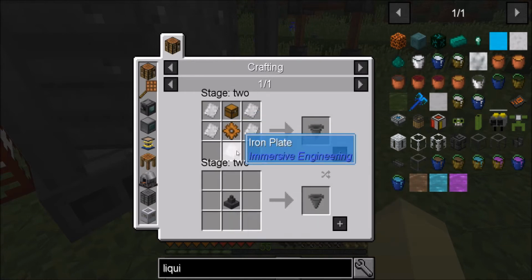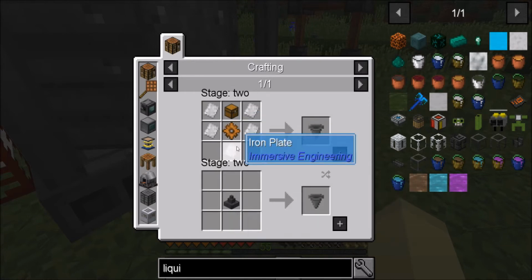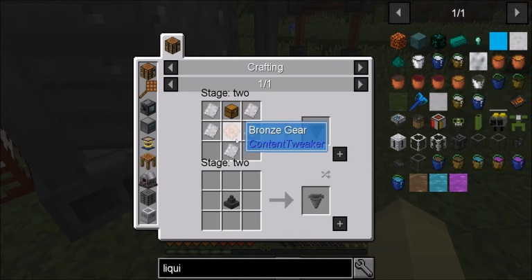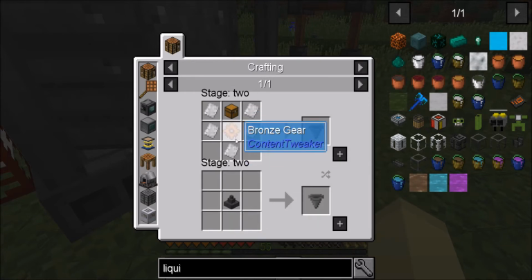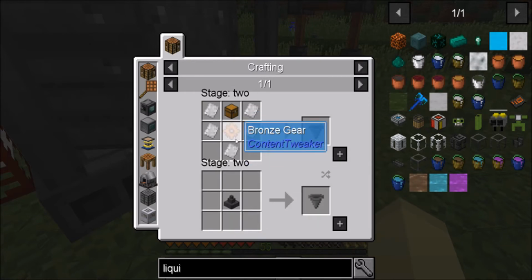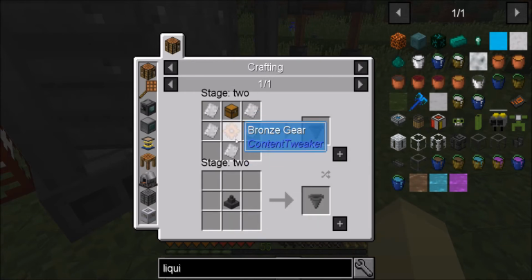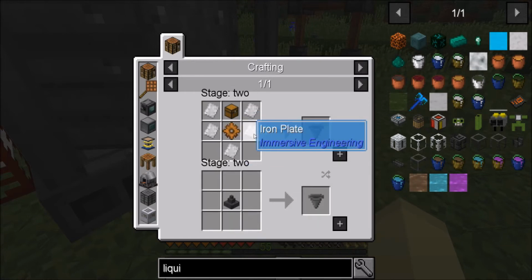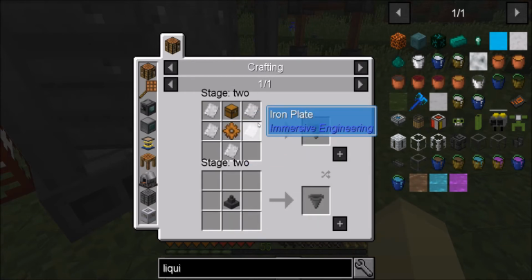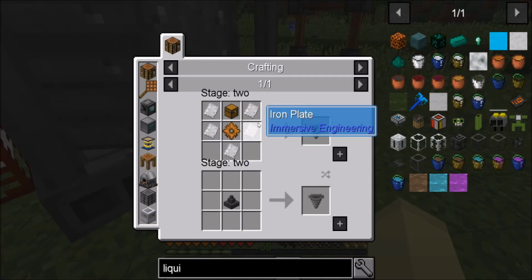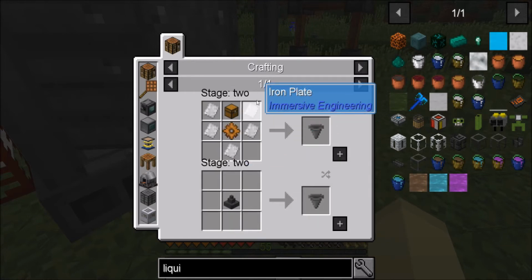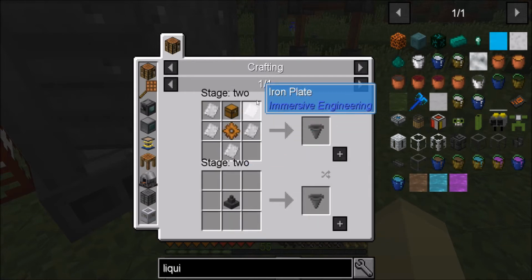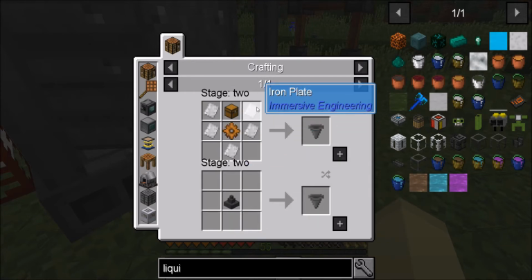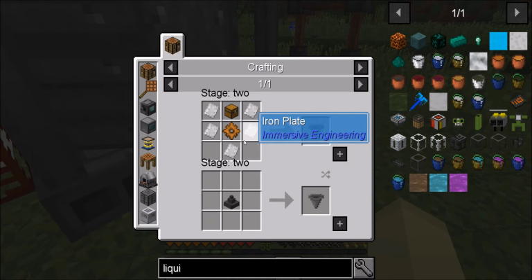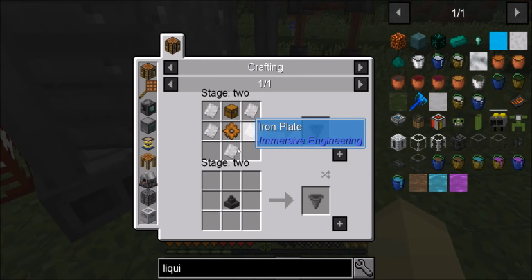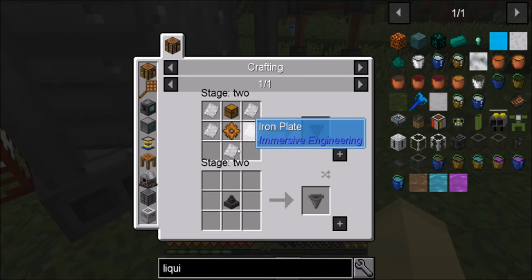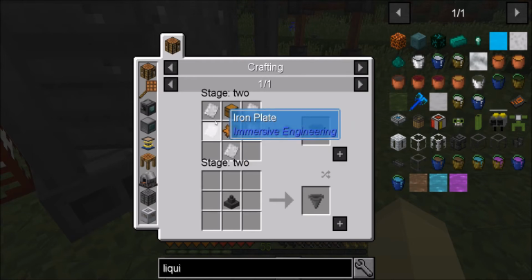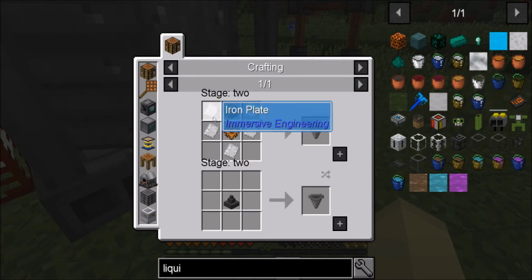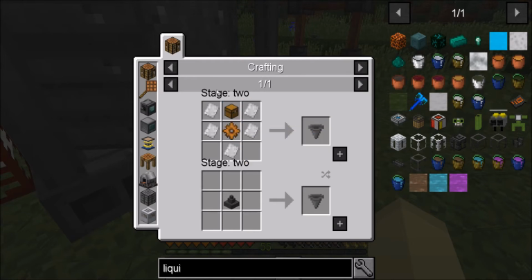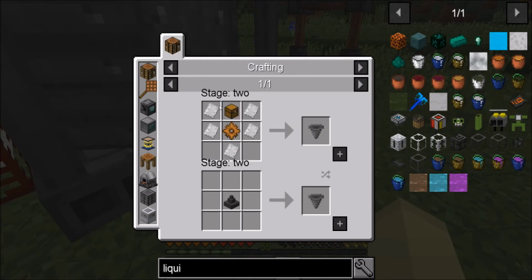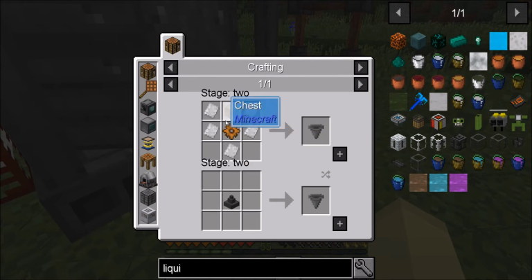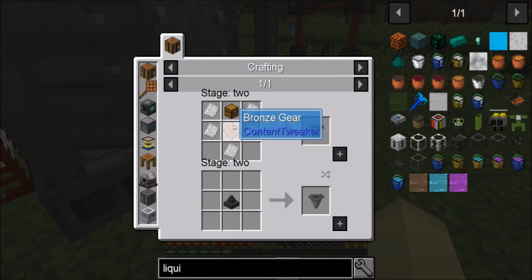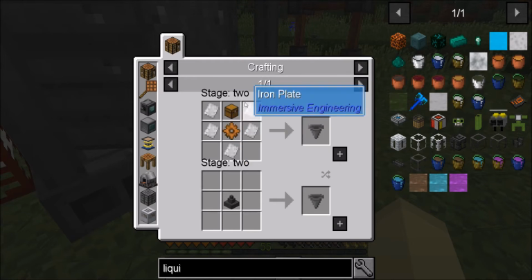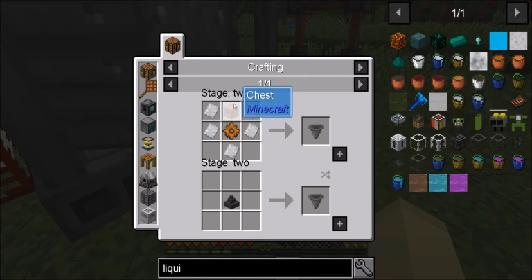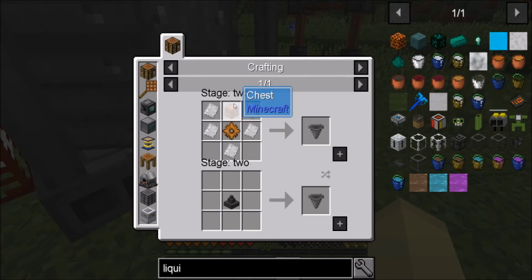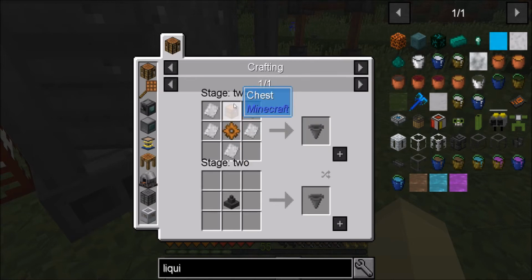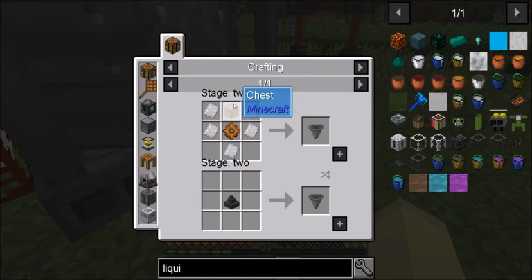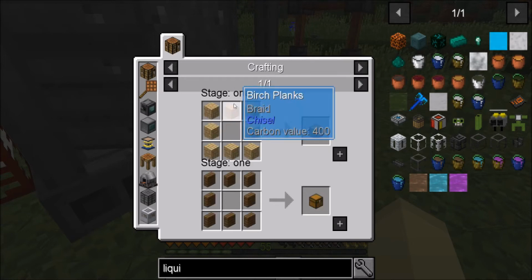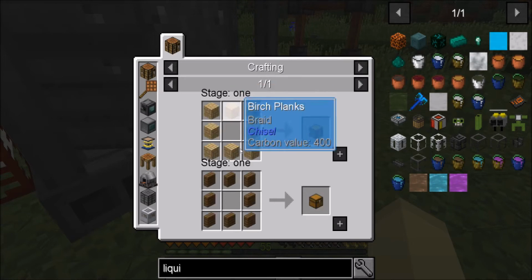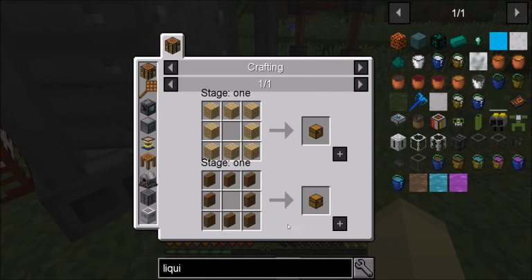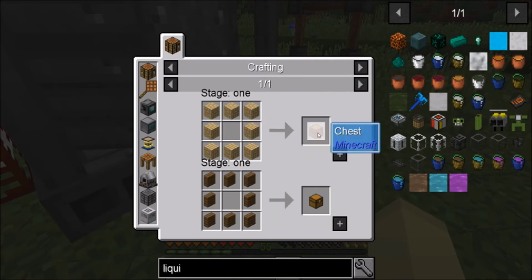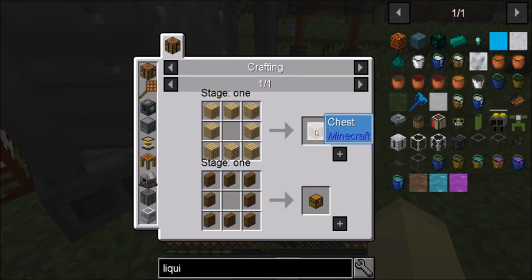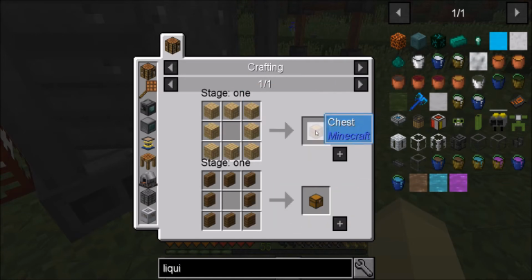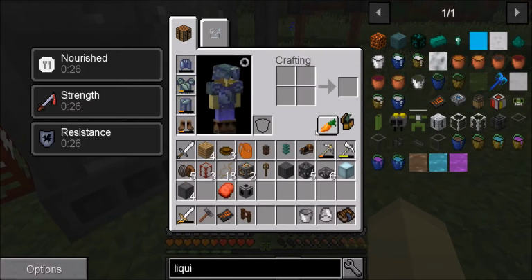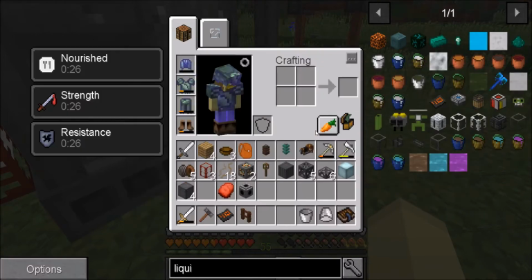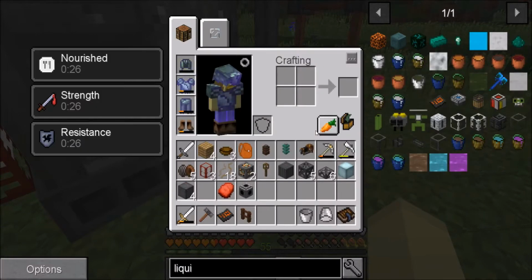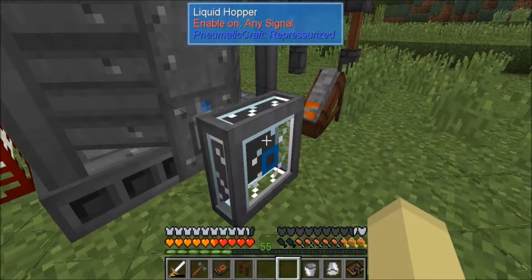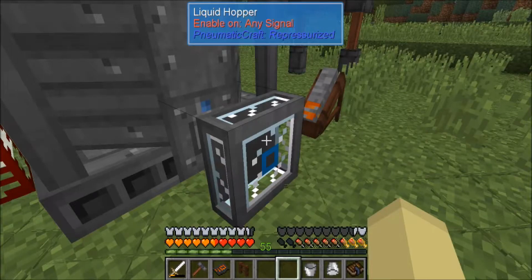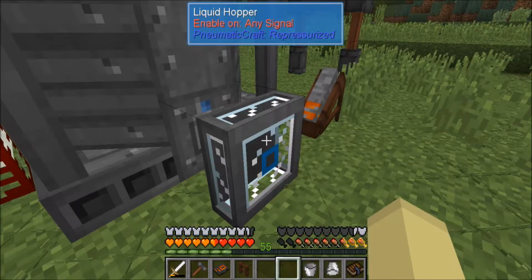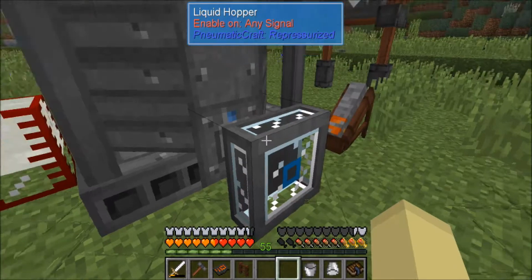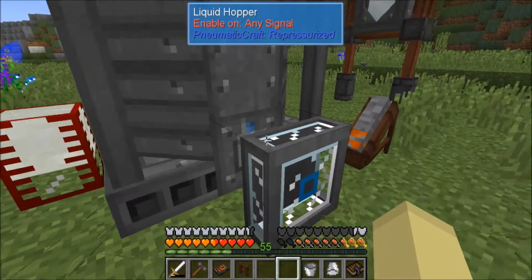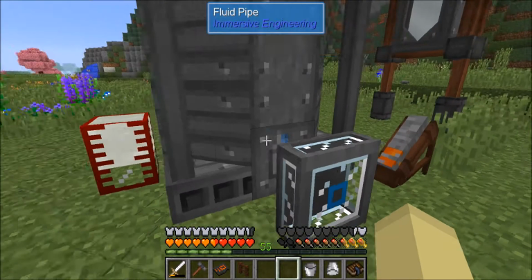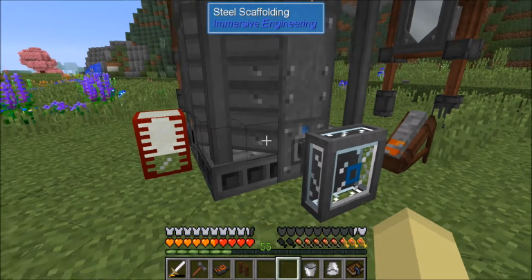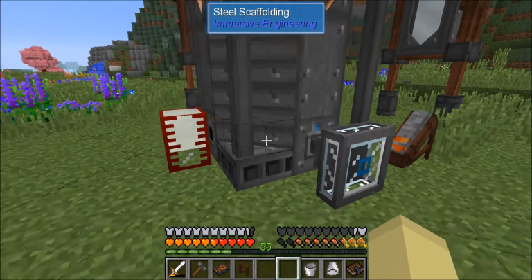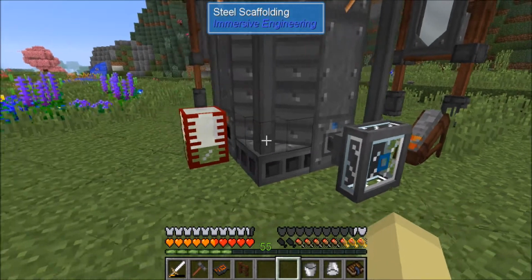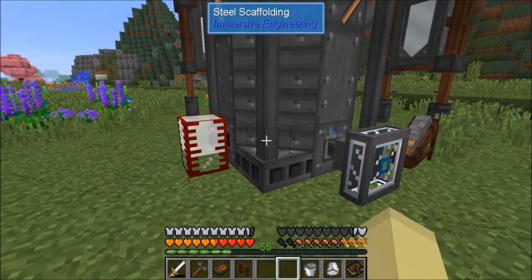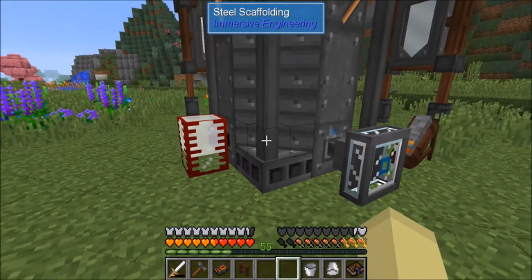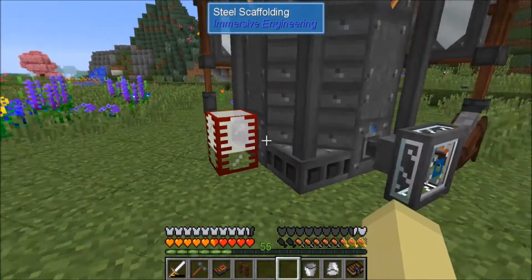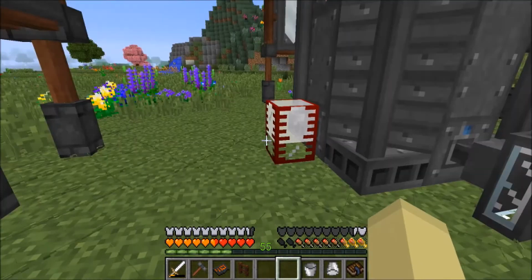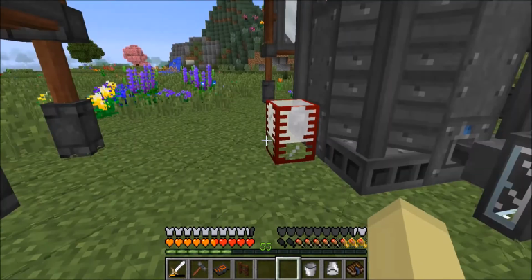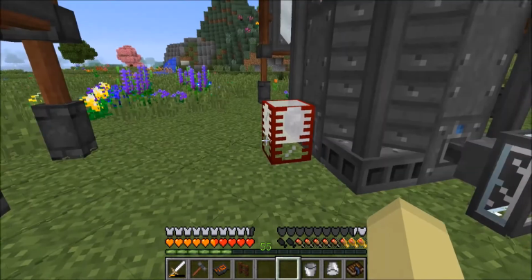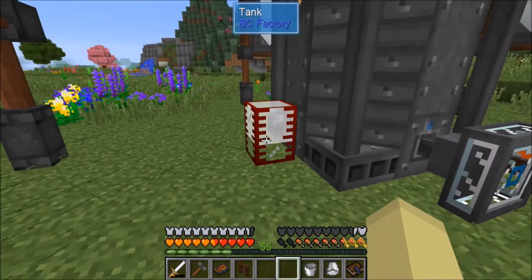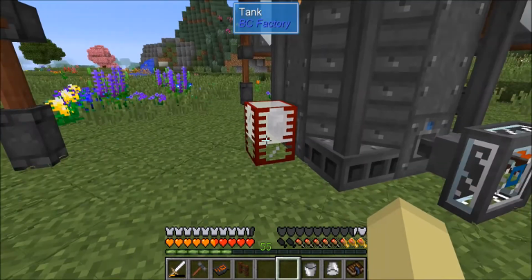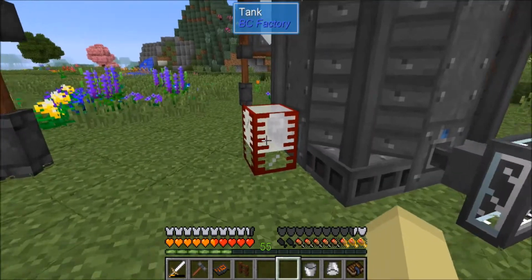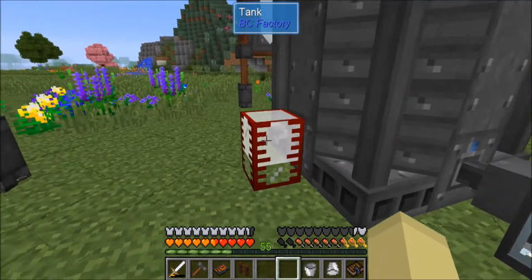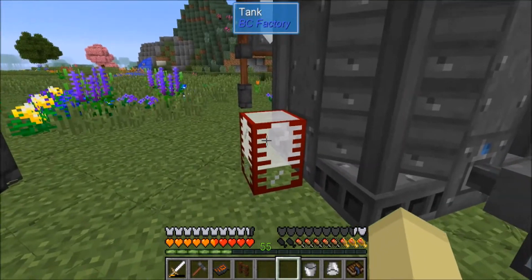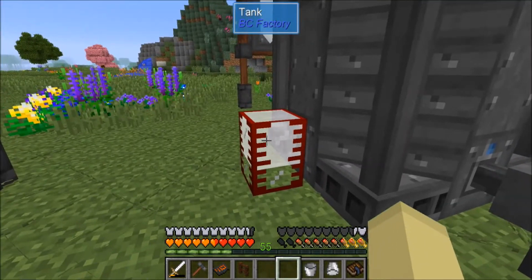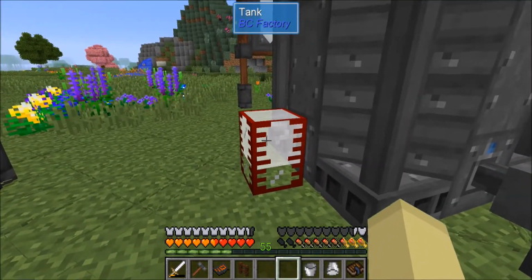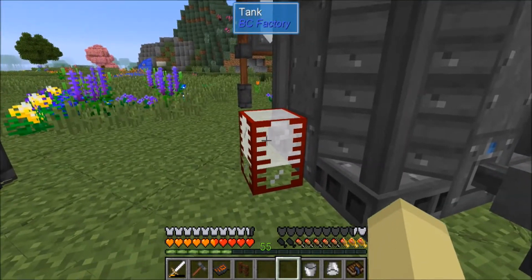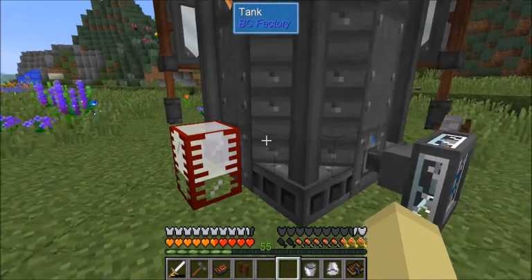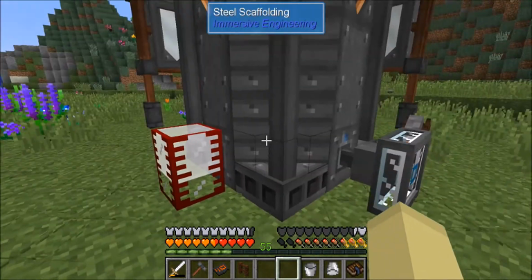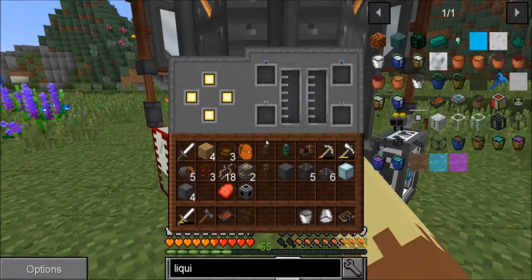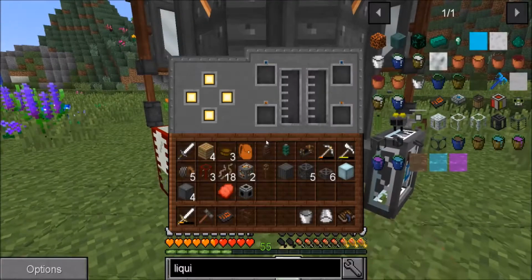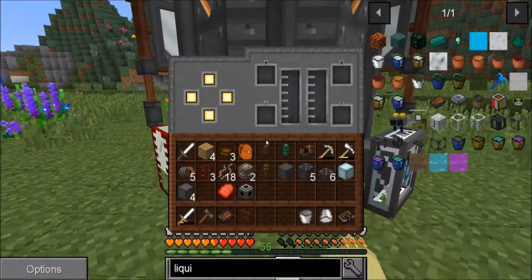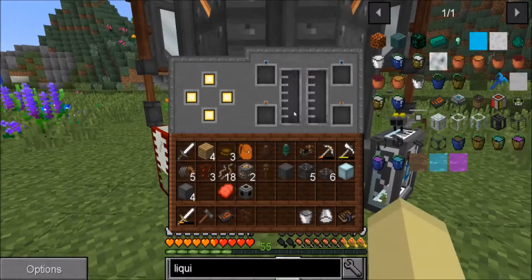As you can see — the bronze gear, iron plates, chest — simple, right? And I've got a tank there.